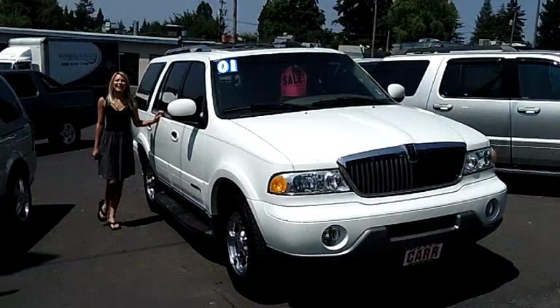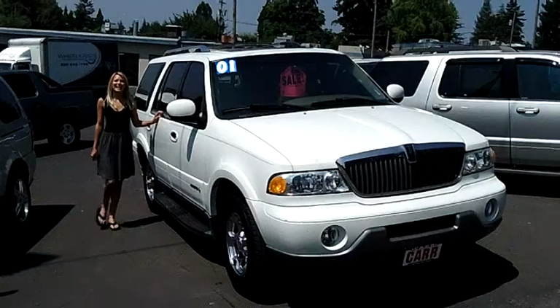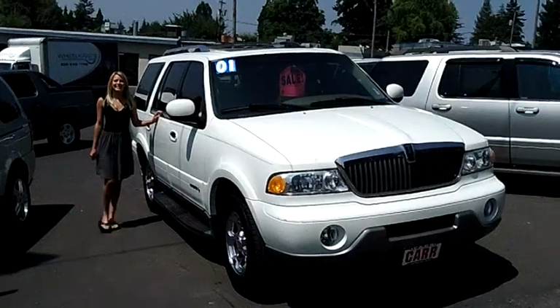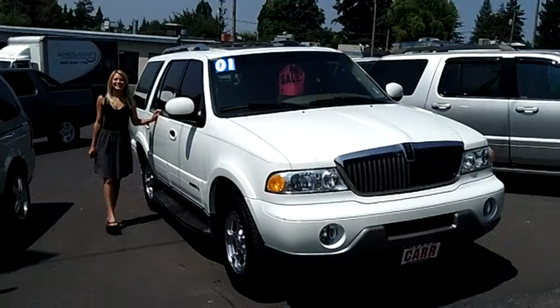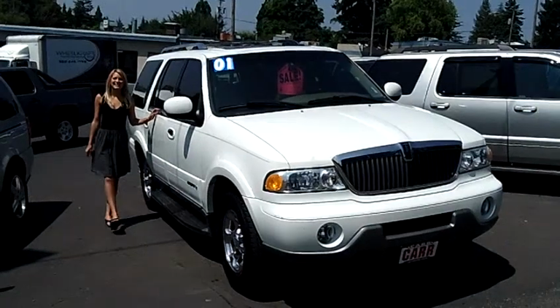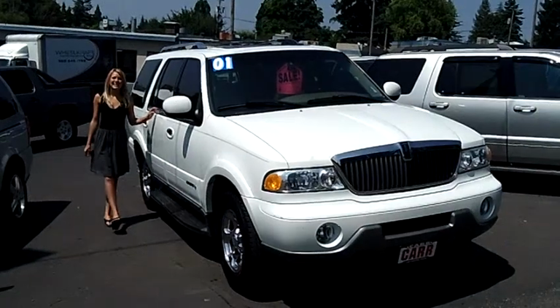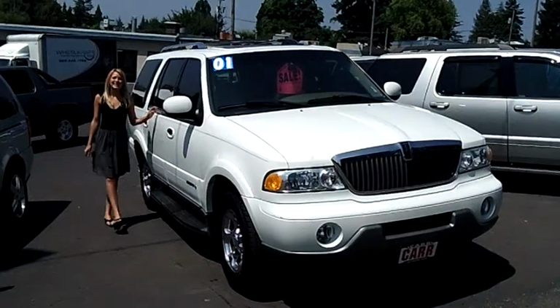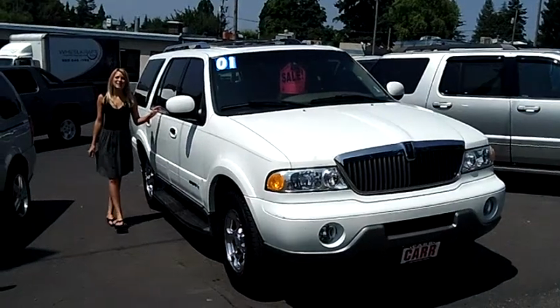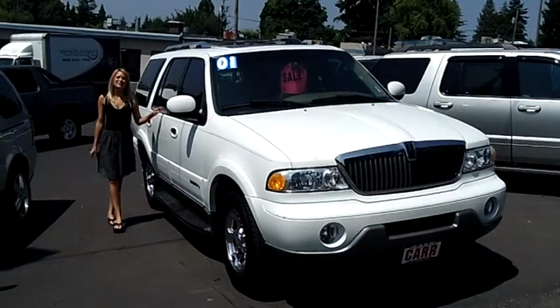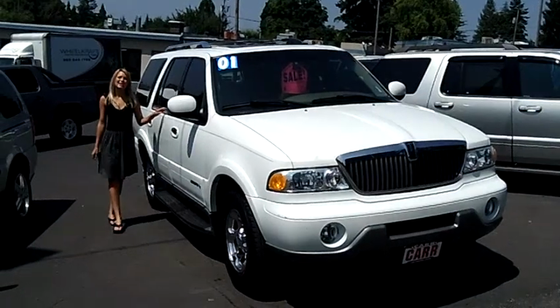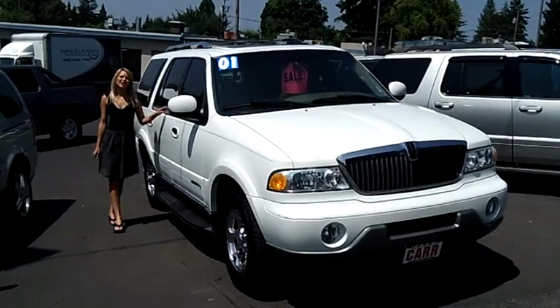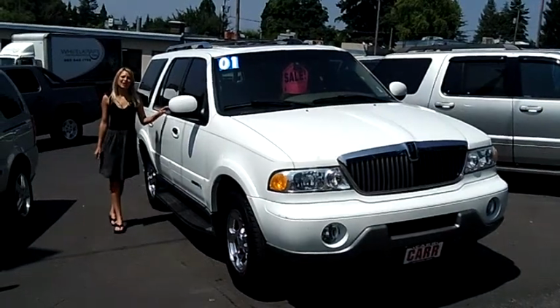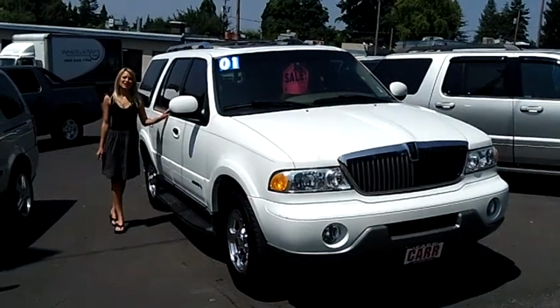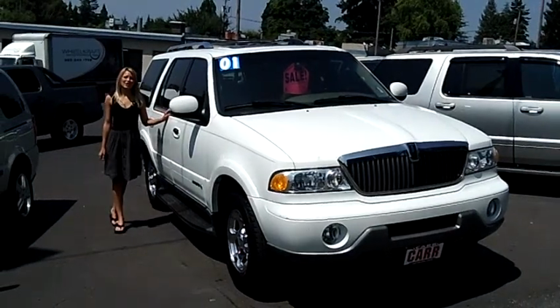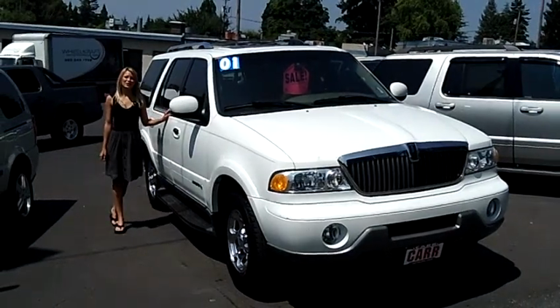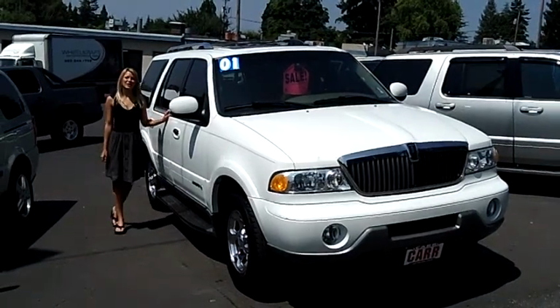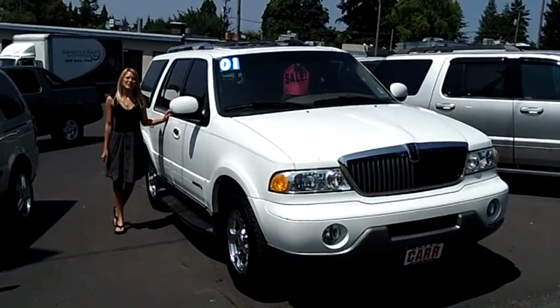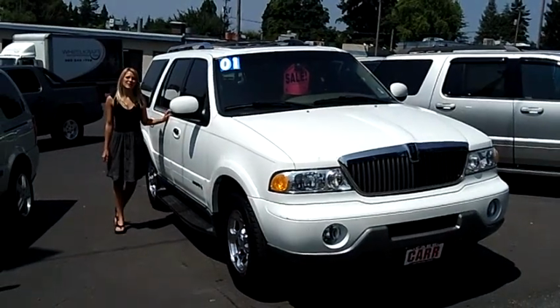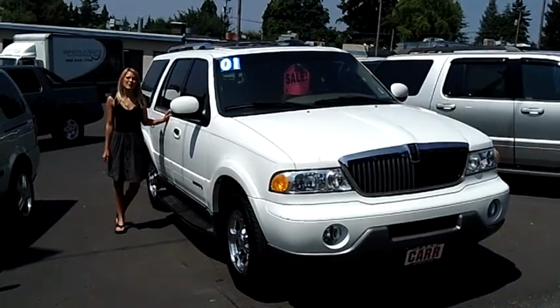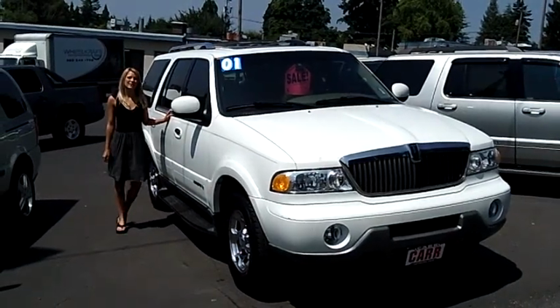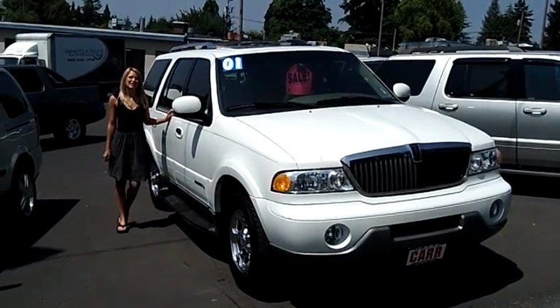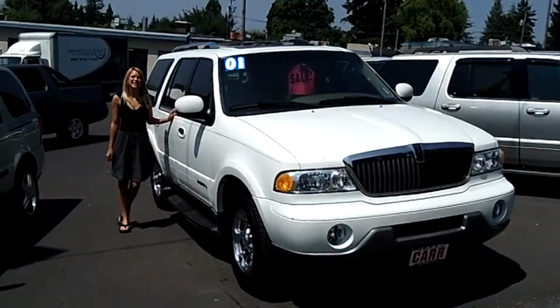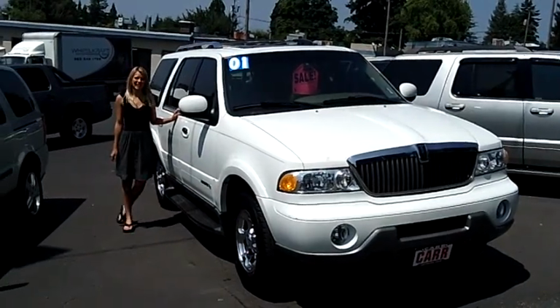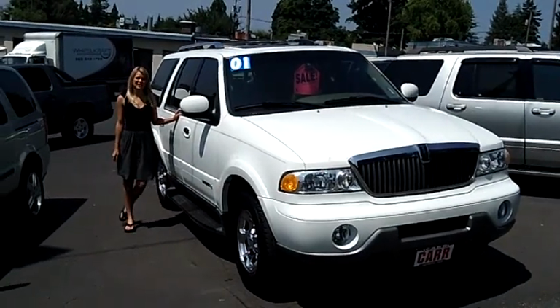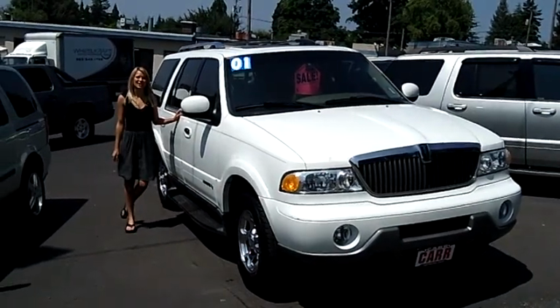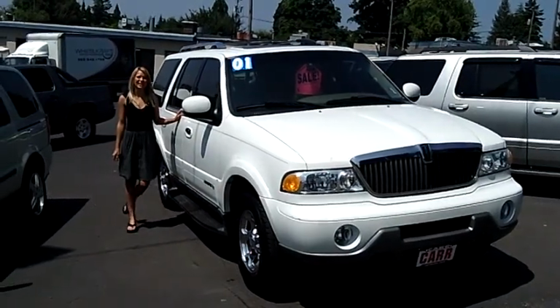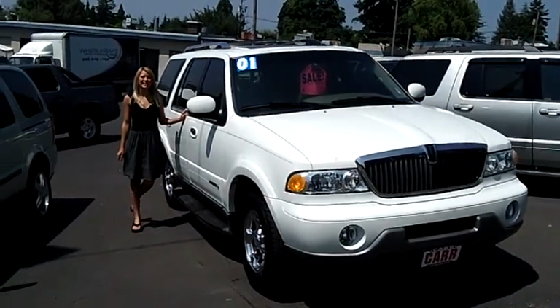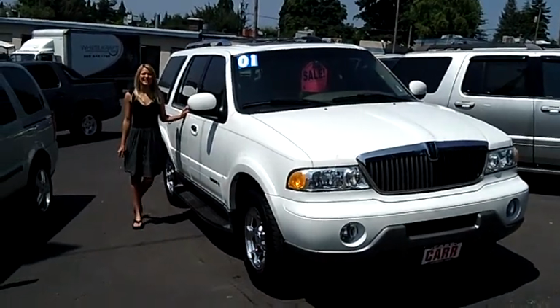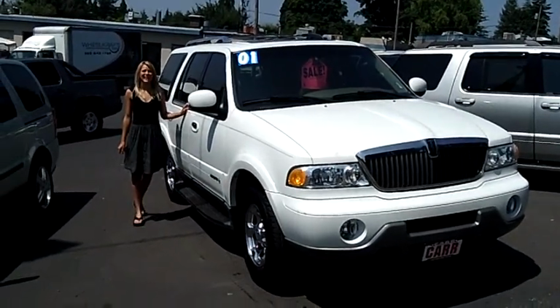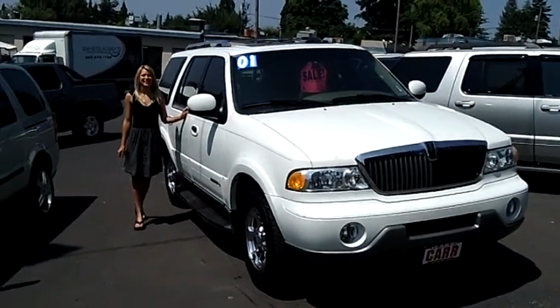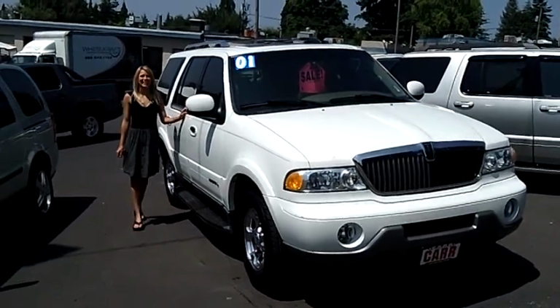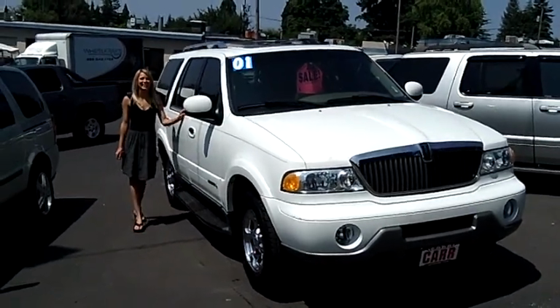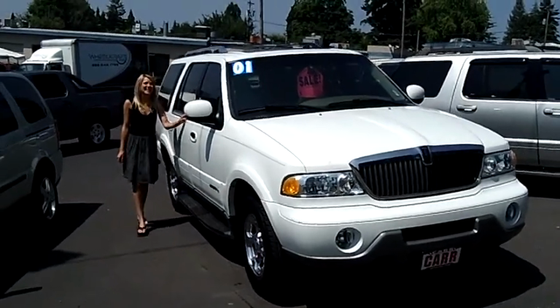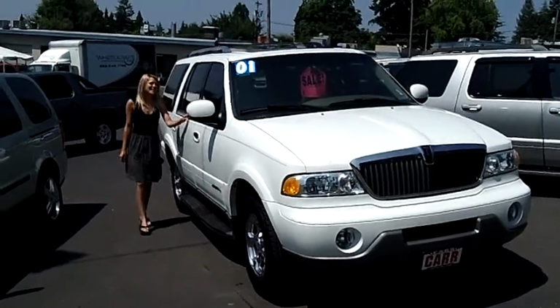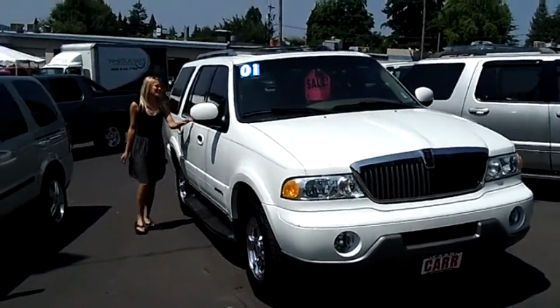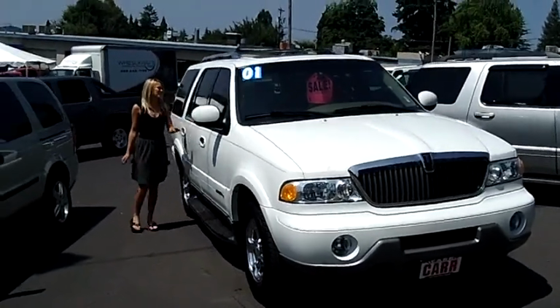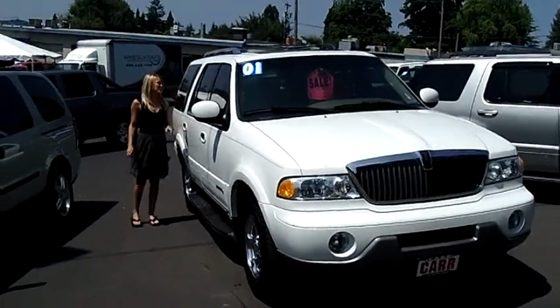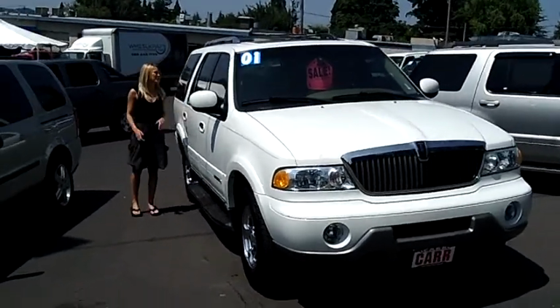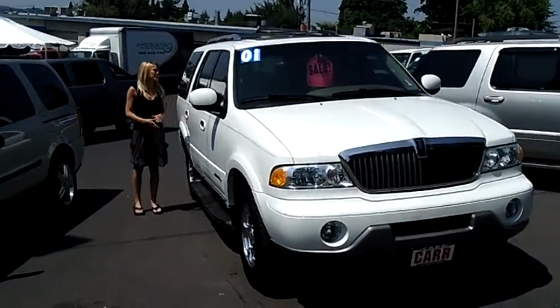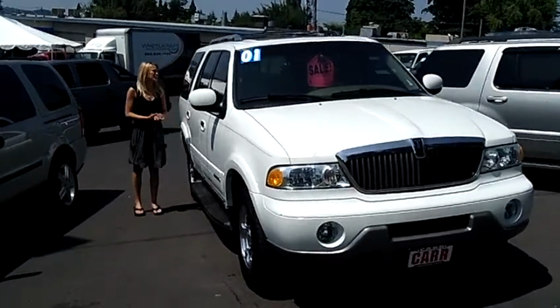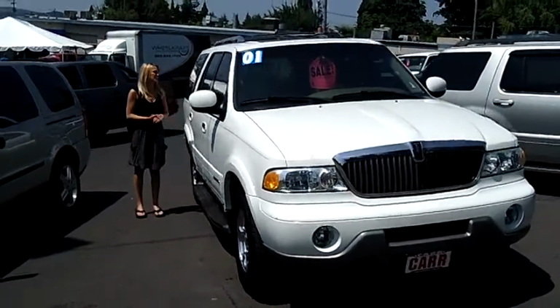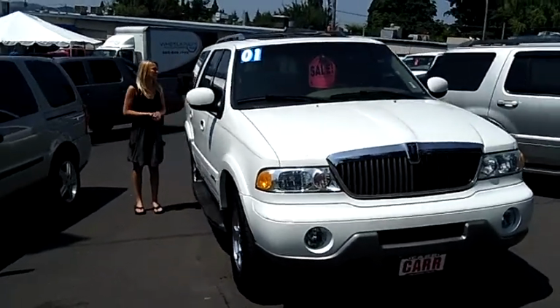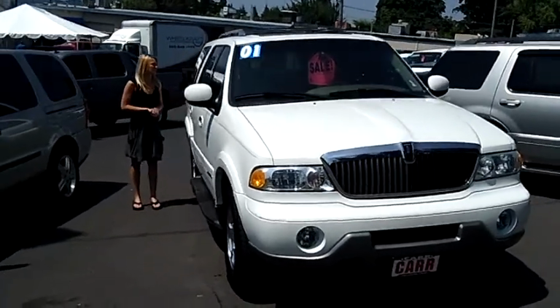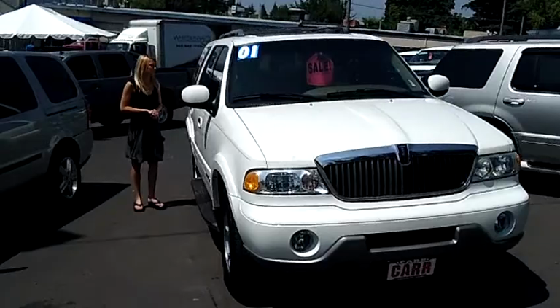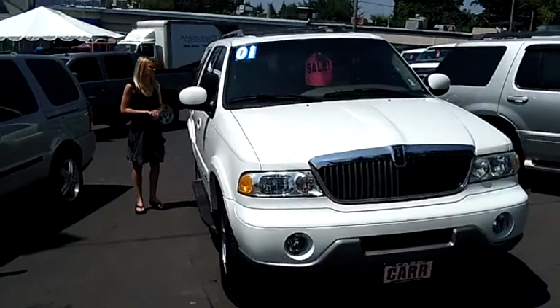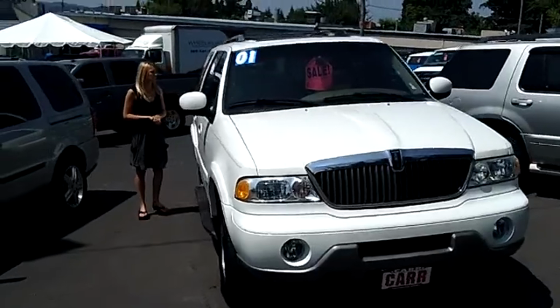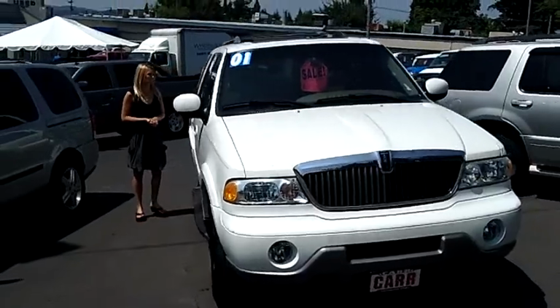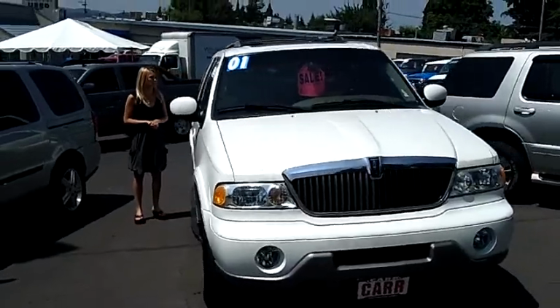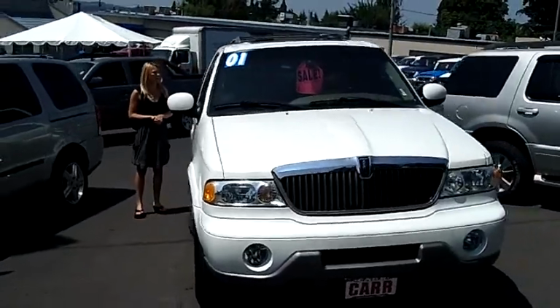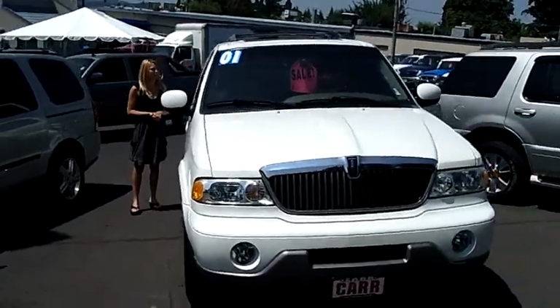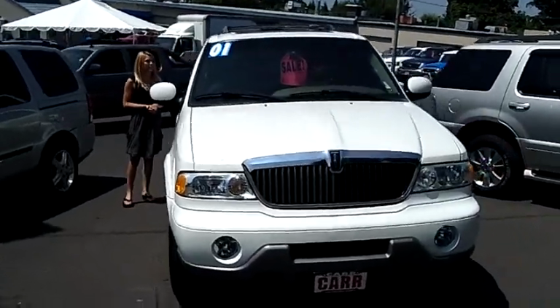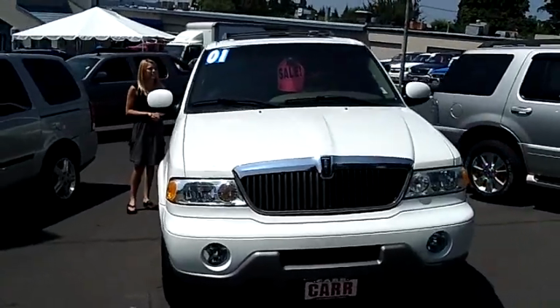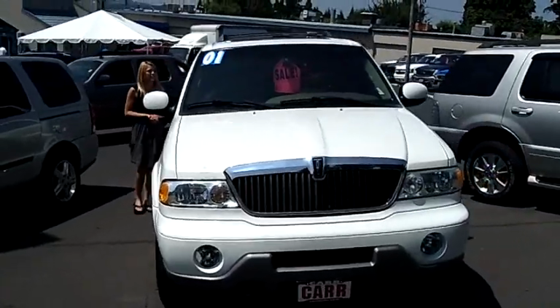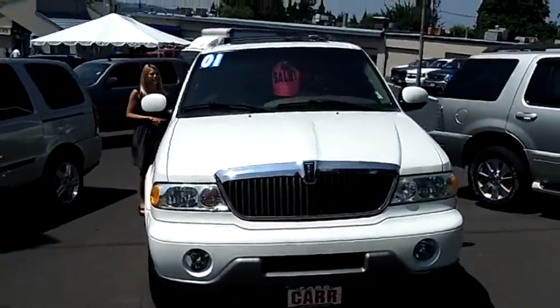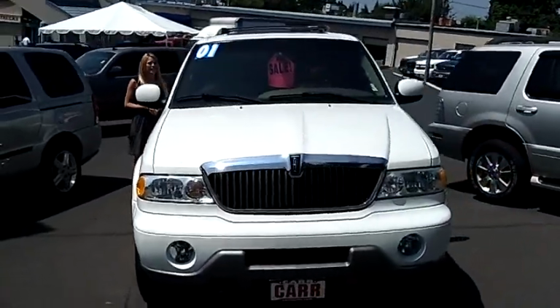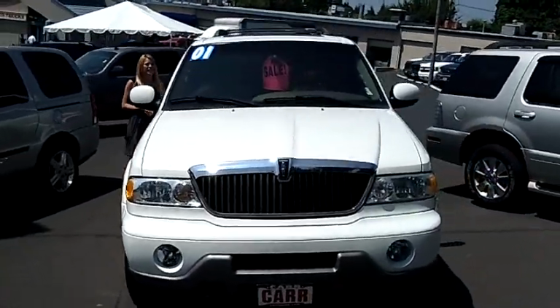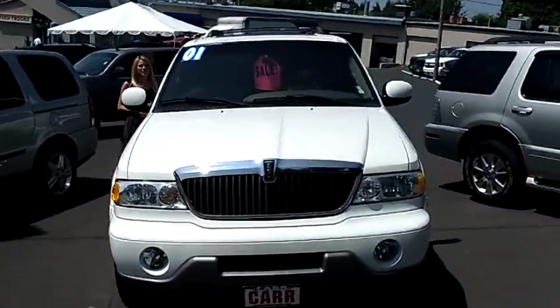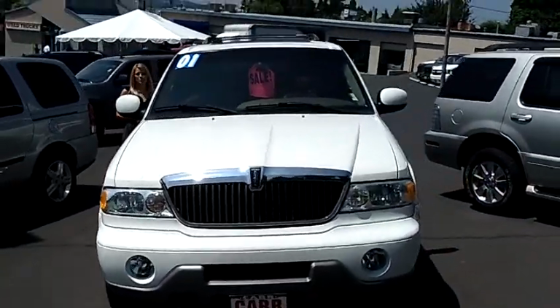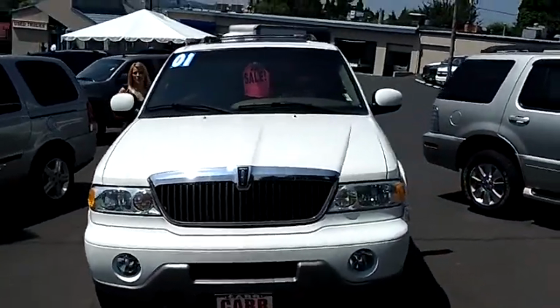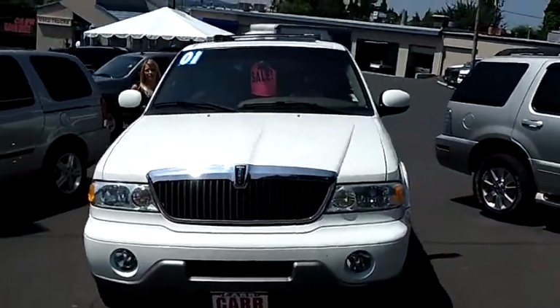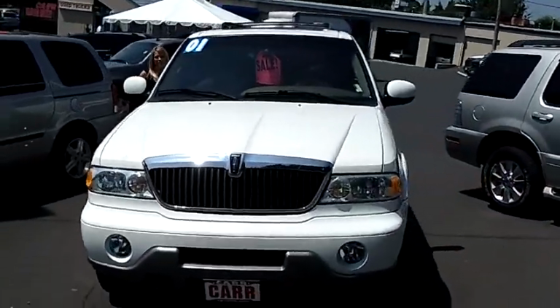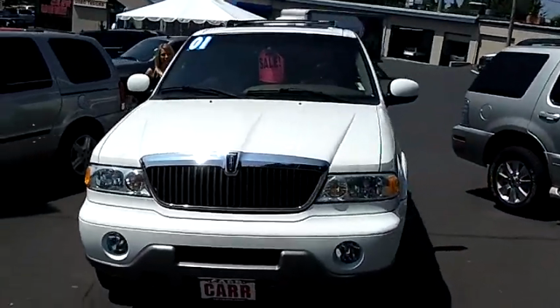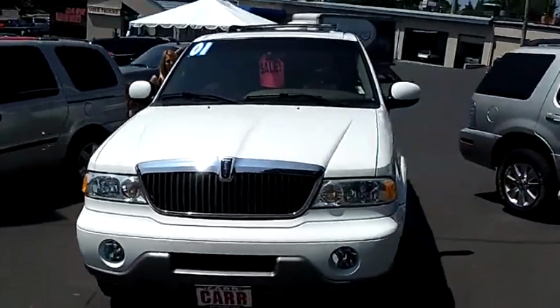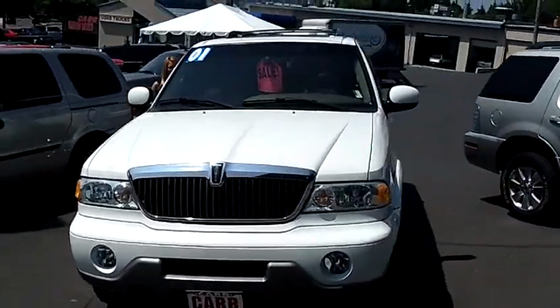Hi, this is Lacey. I'm here at Car Used Cars in Beaverton. Thanks for clicking on that link. This is your virtual tour of the 2001 Lincoln Navigator Sport Utility.